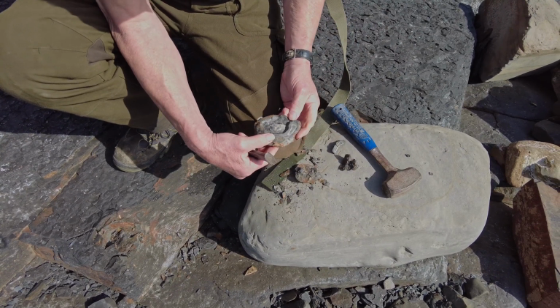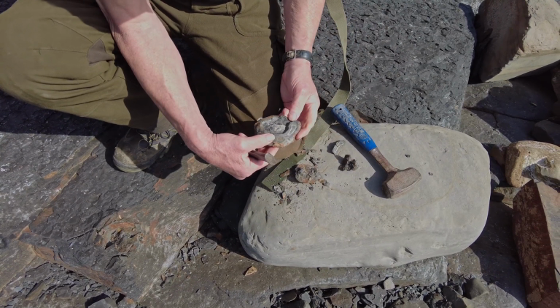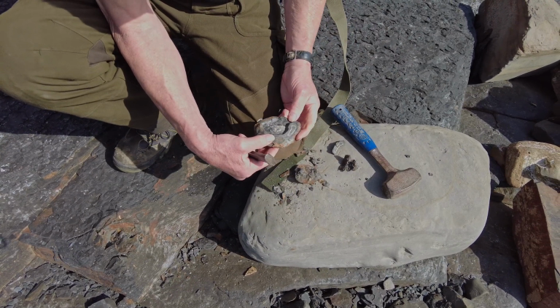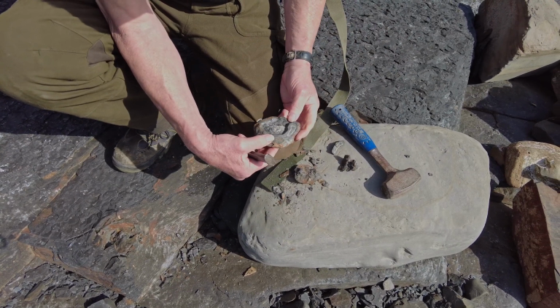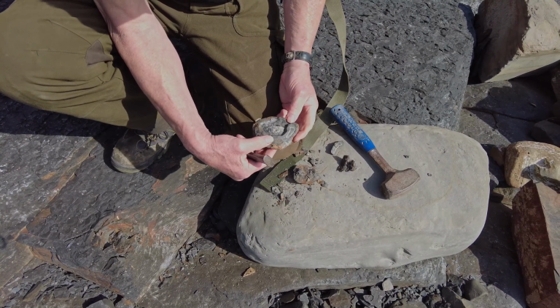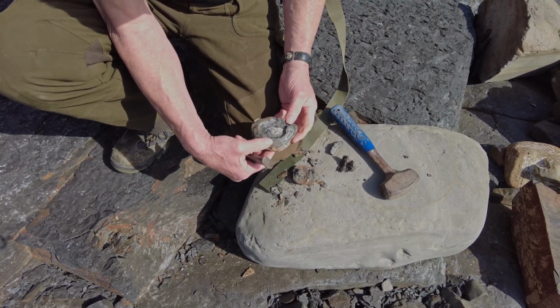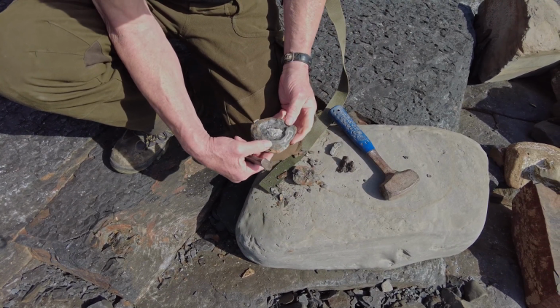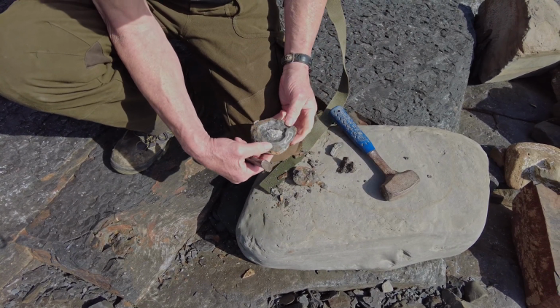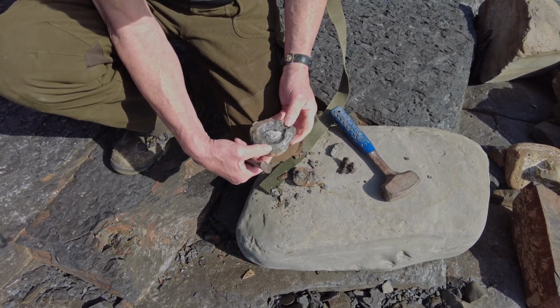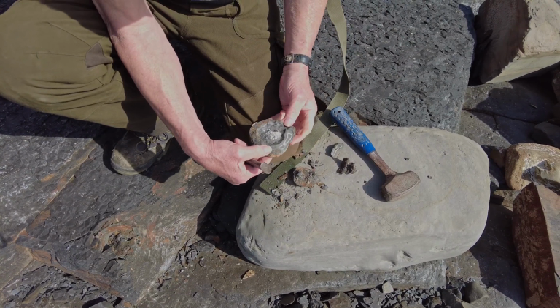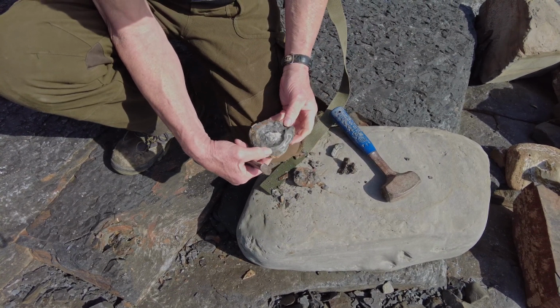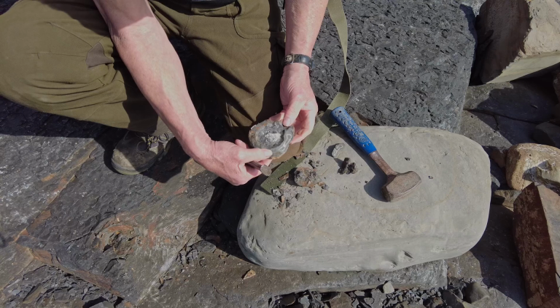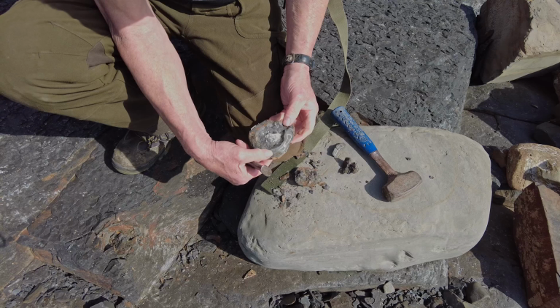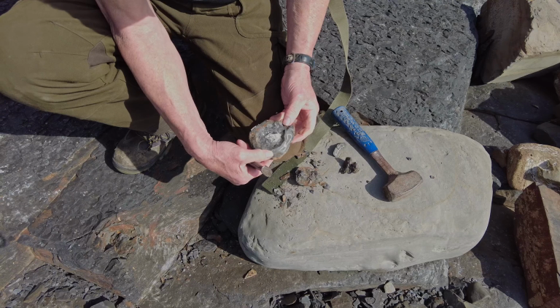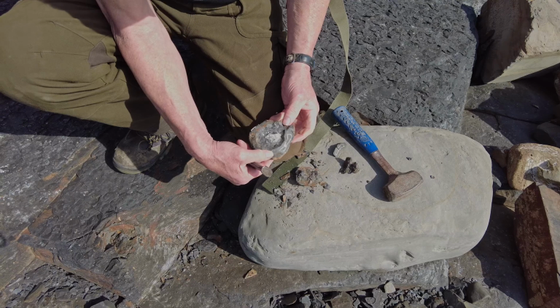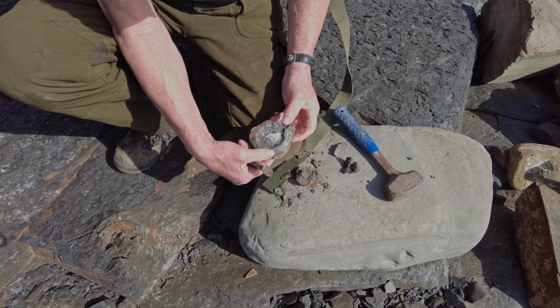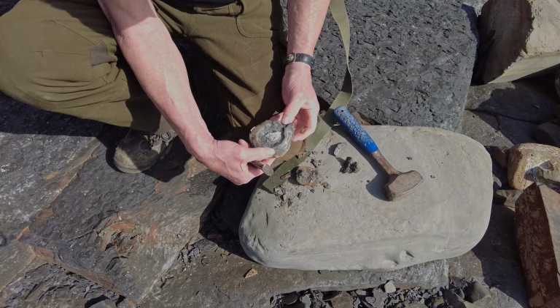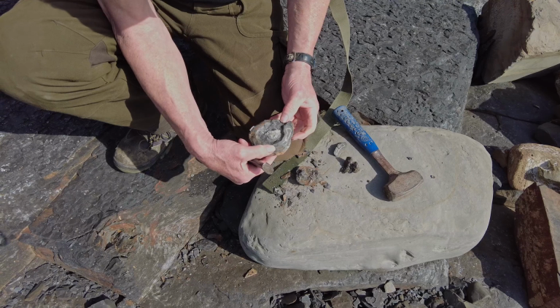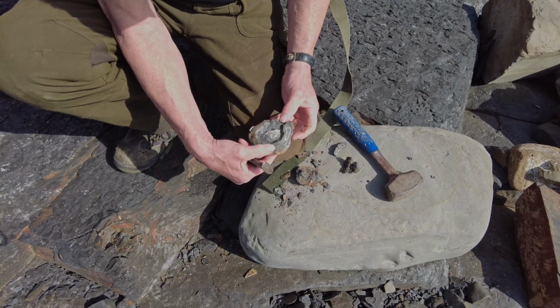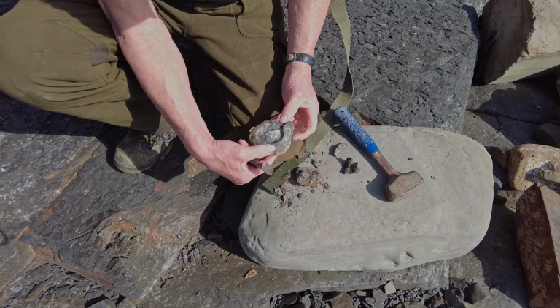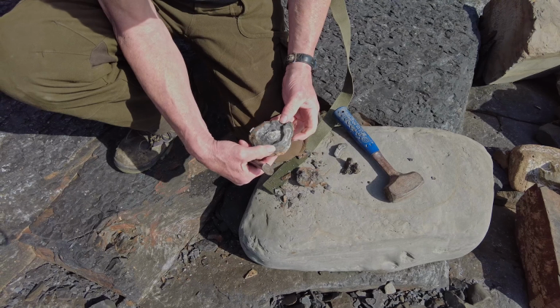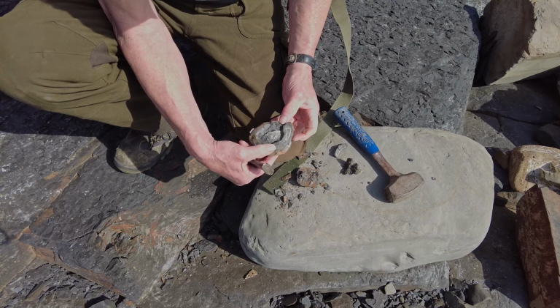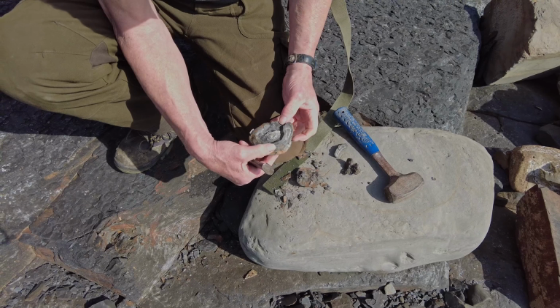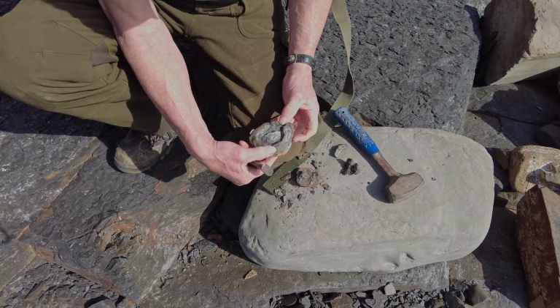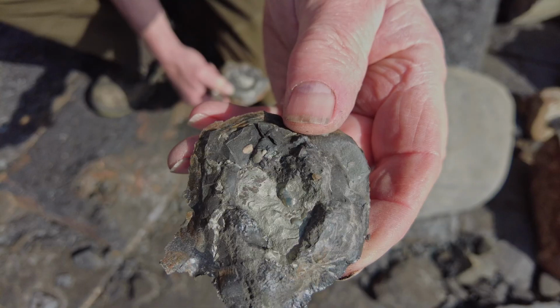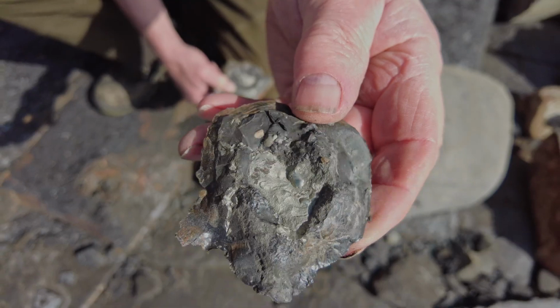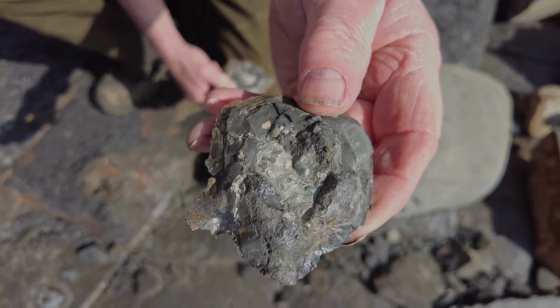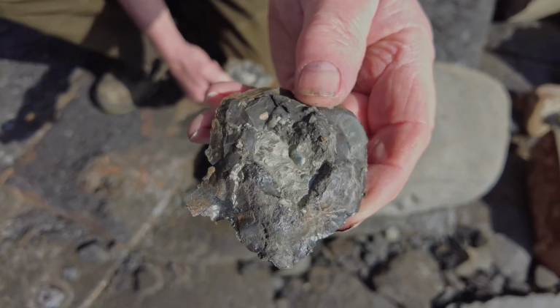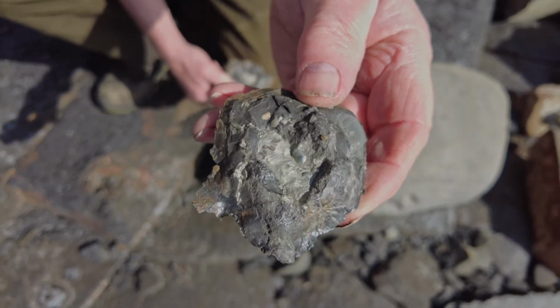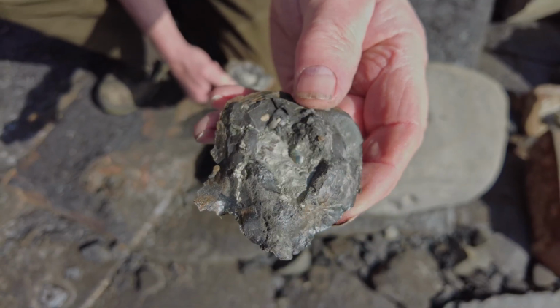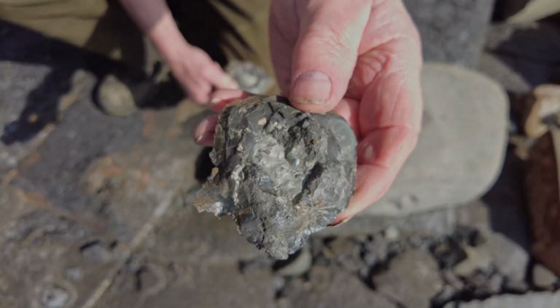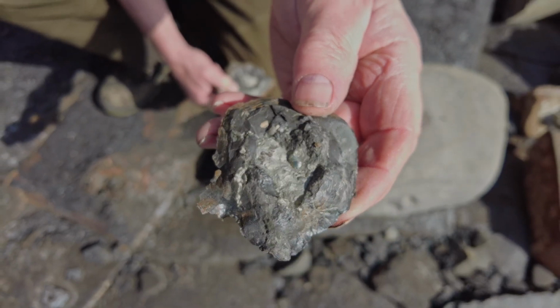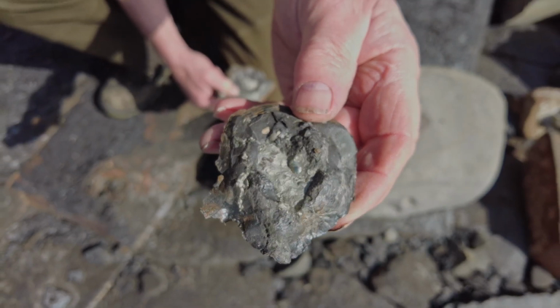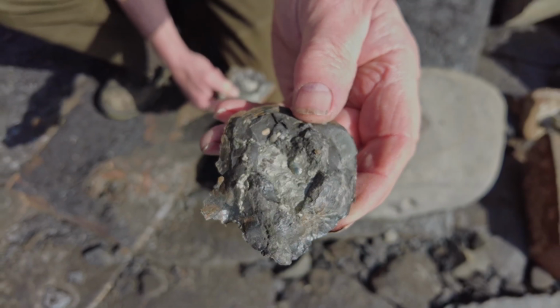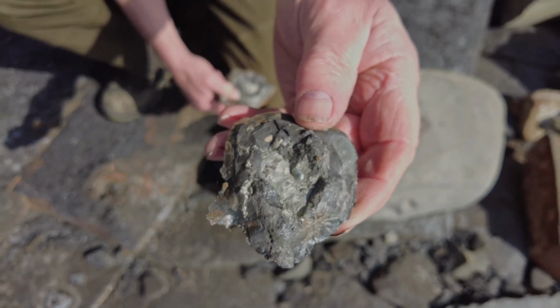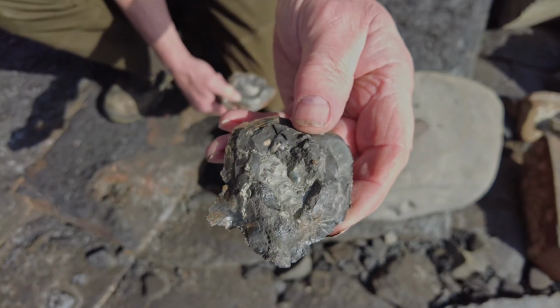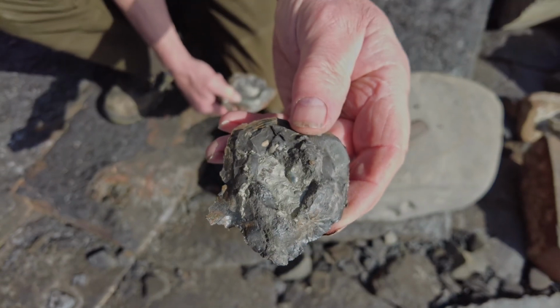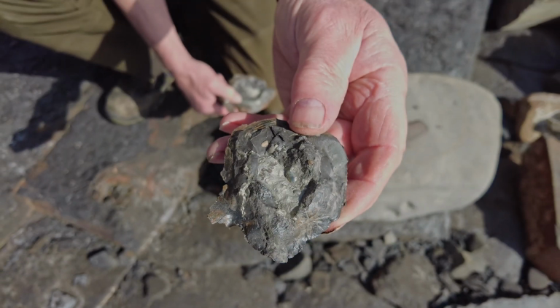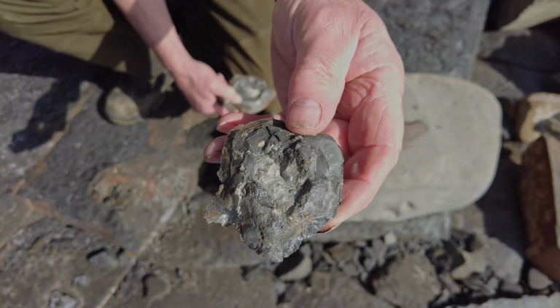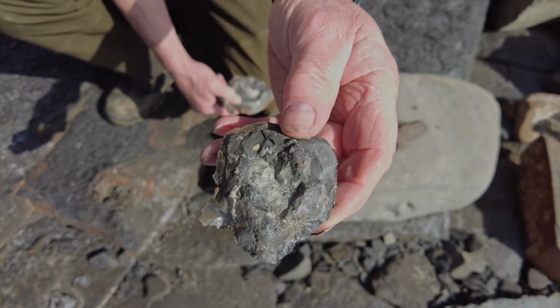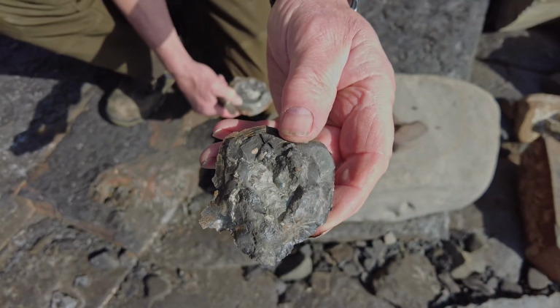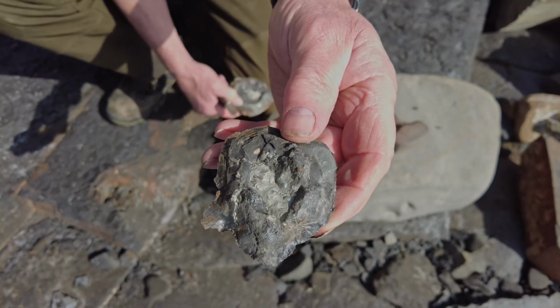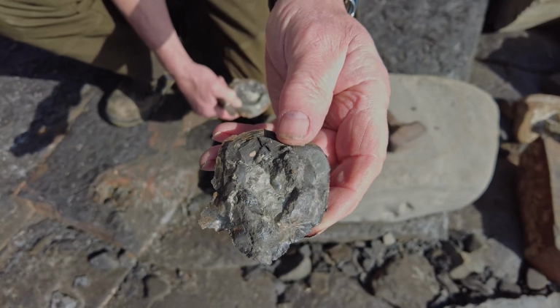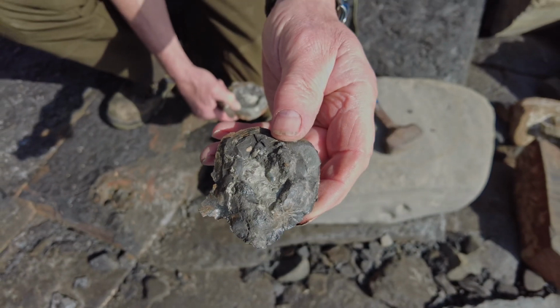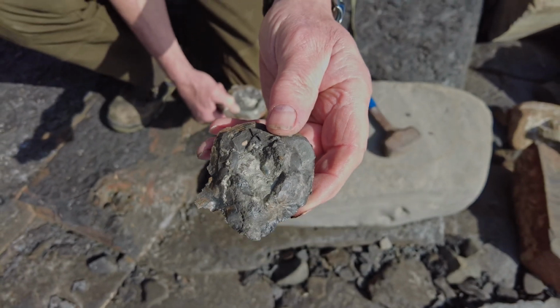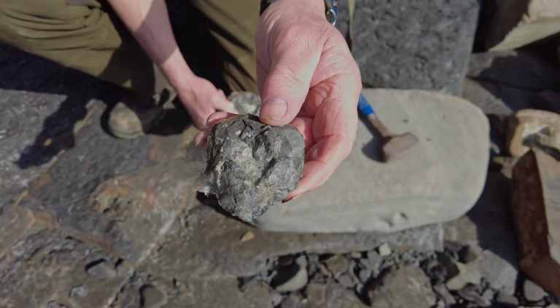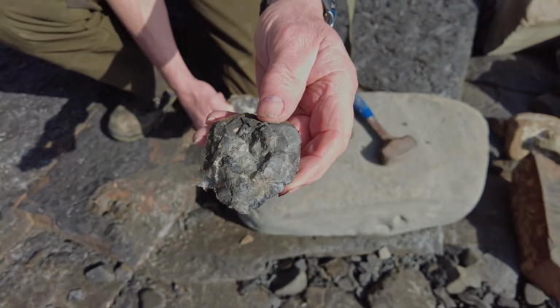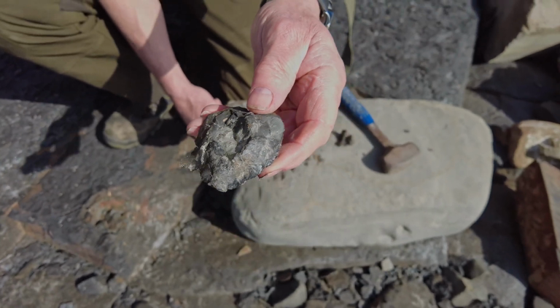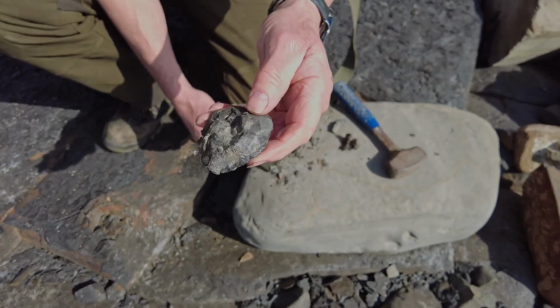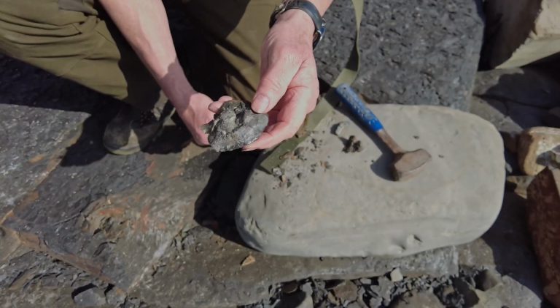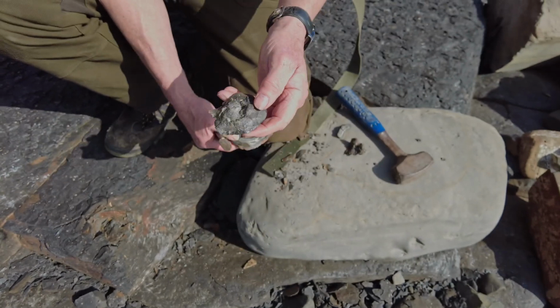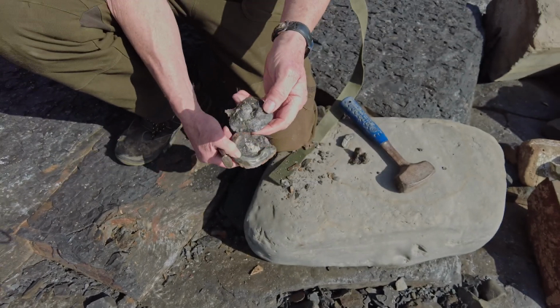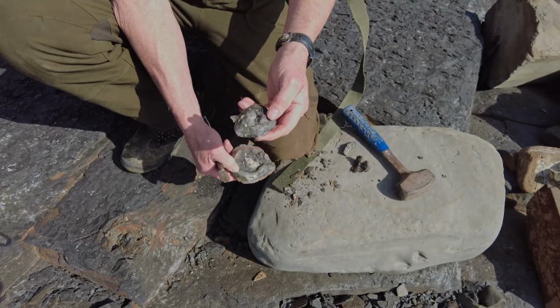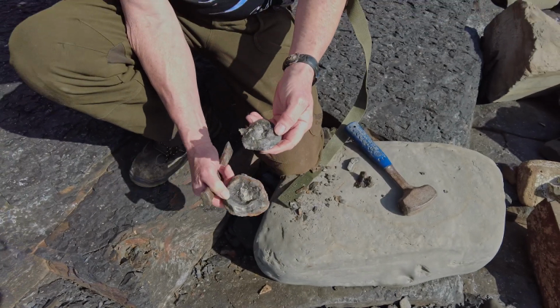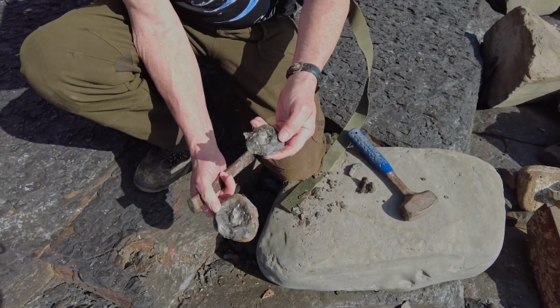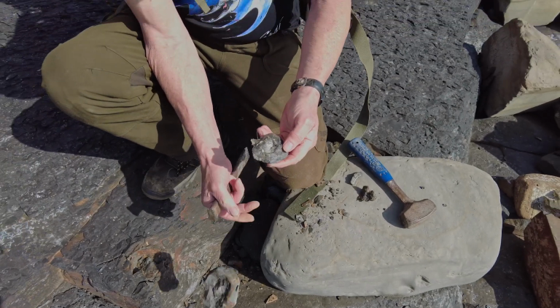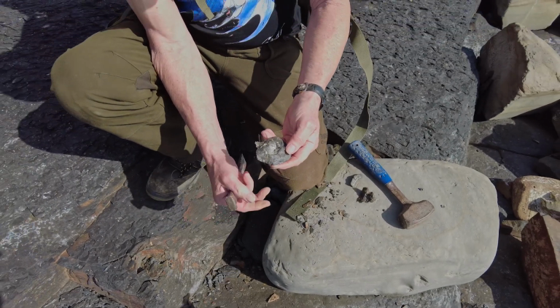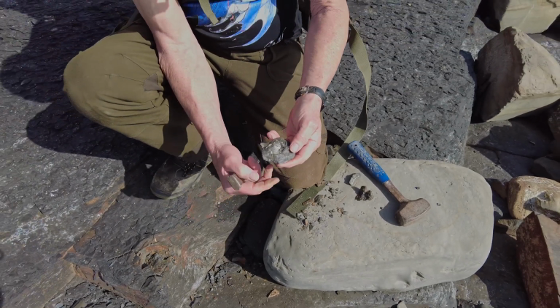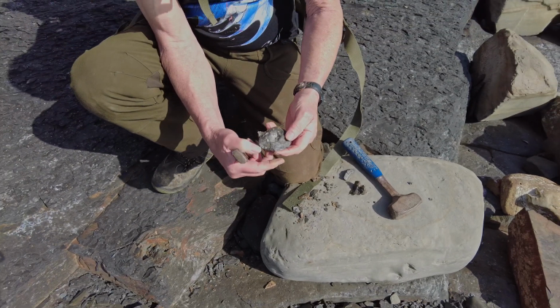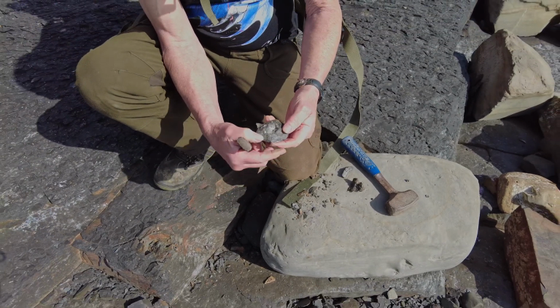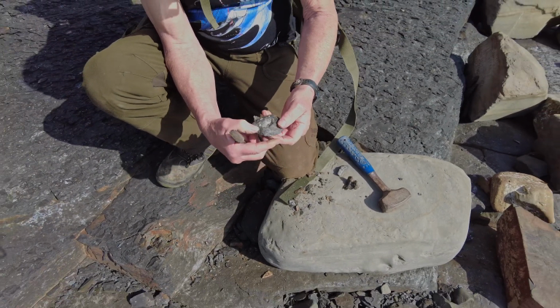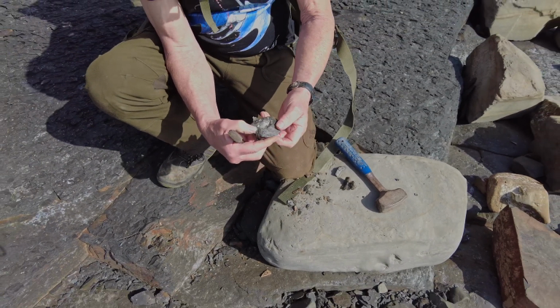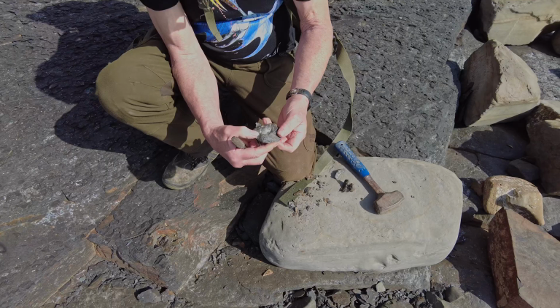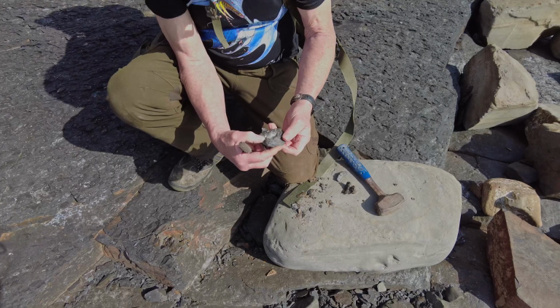Horrible pyrite. Little bivalves in there — look, all 3D there, look. Can you see them?